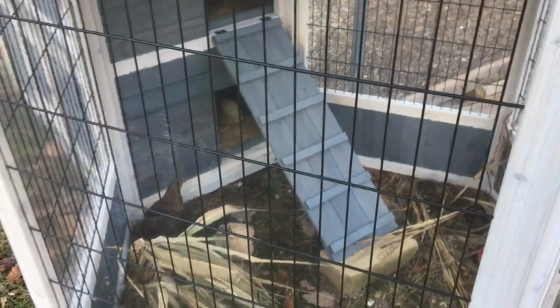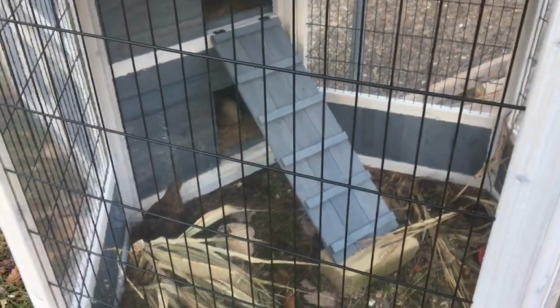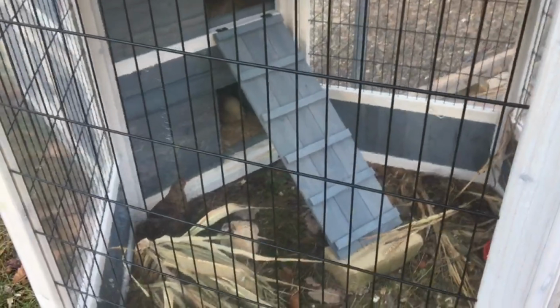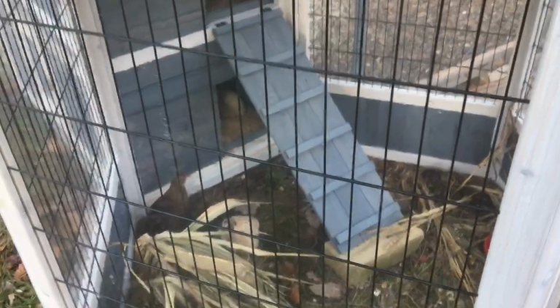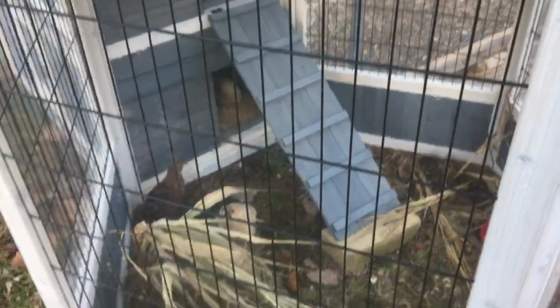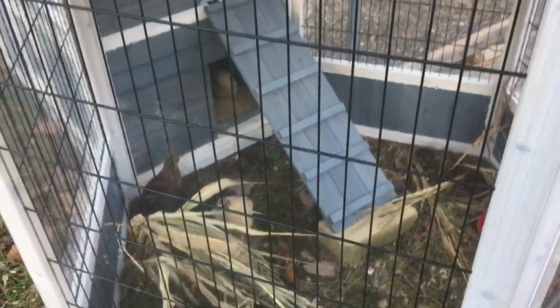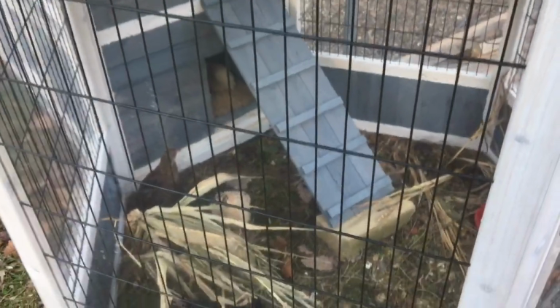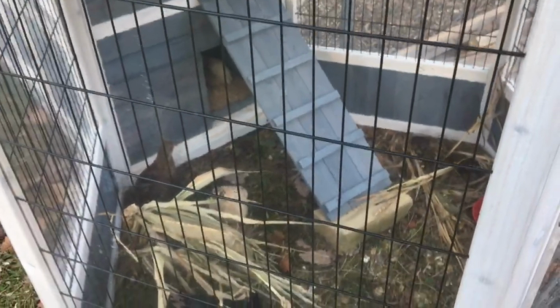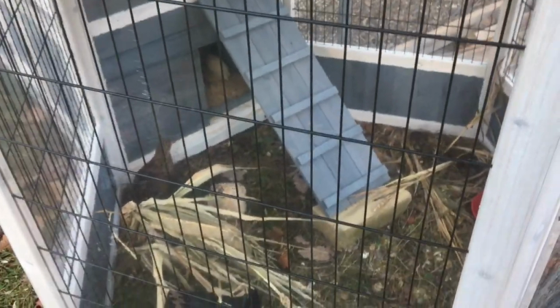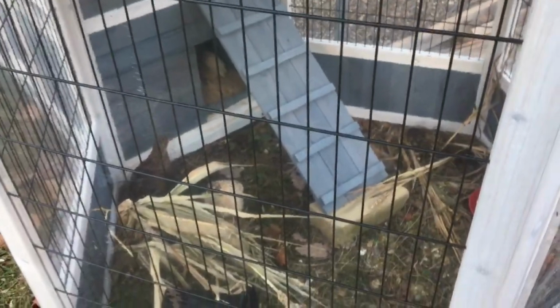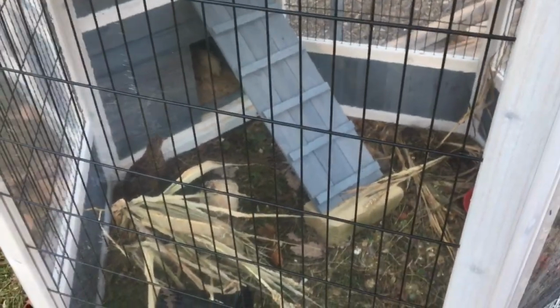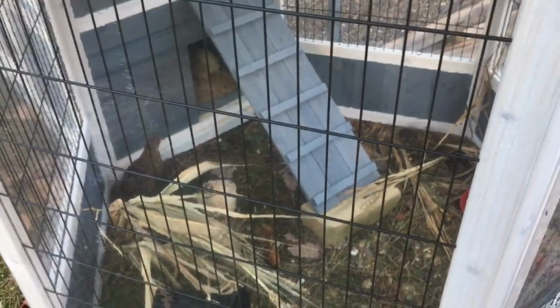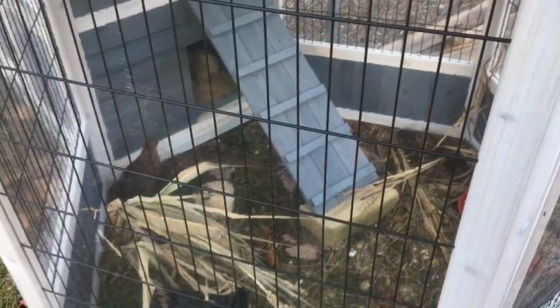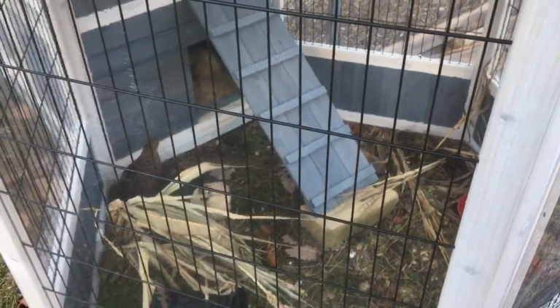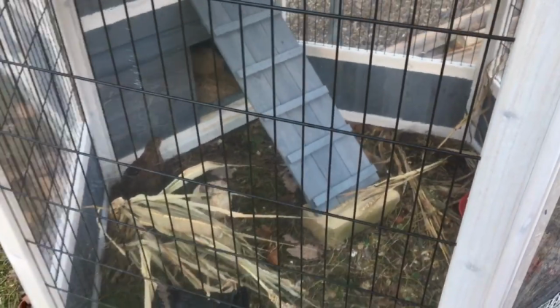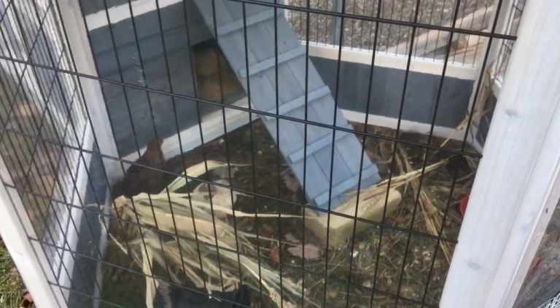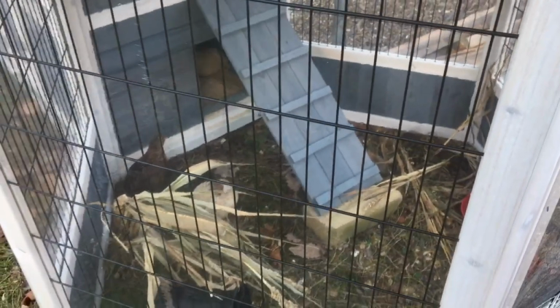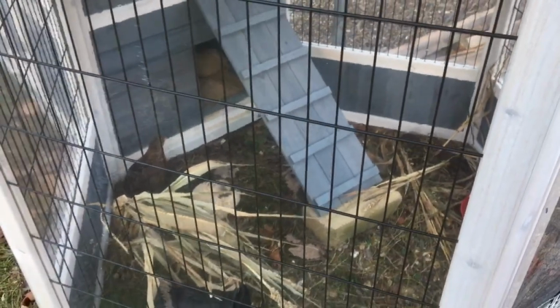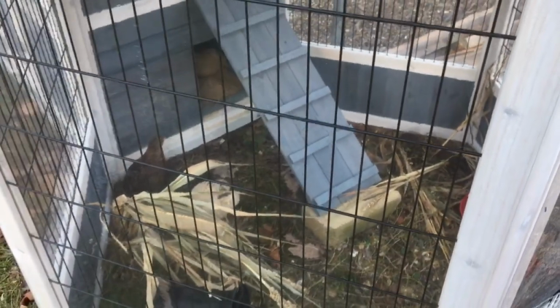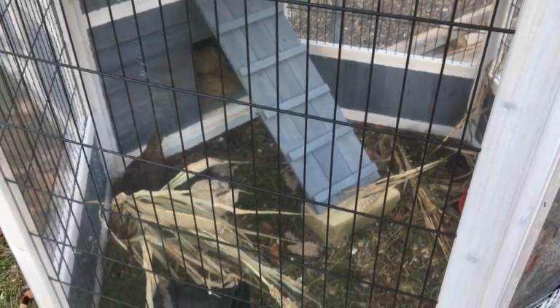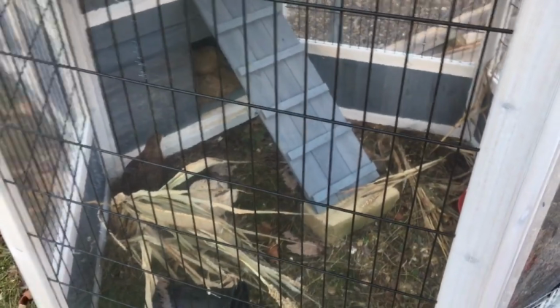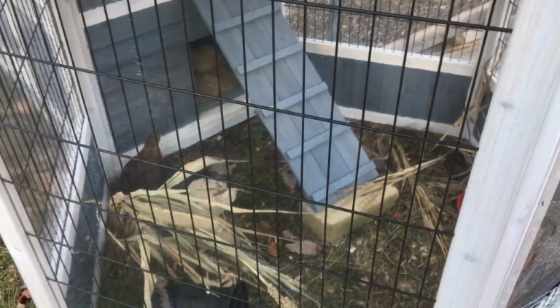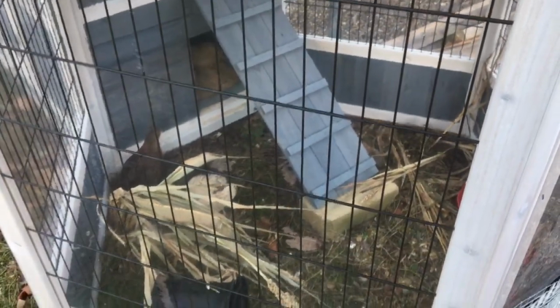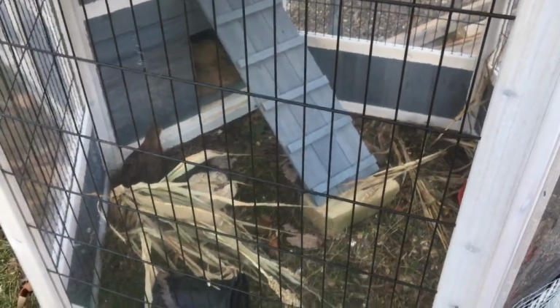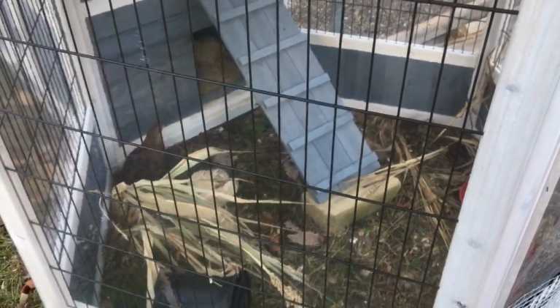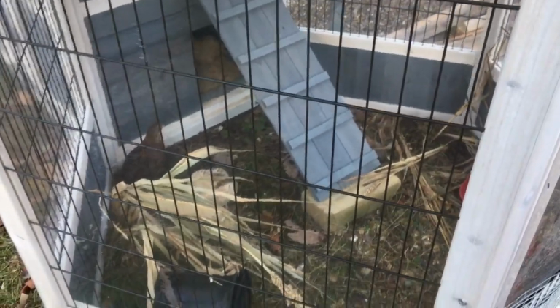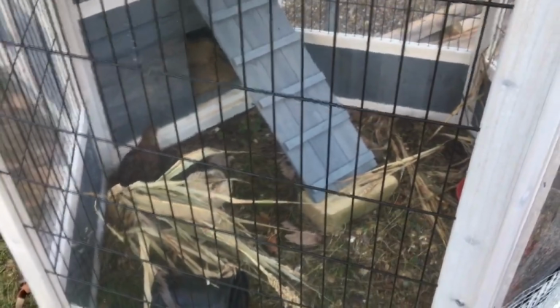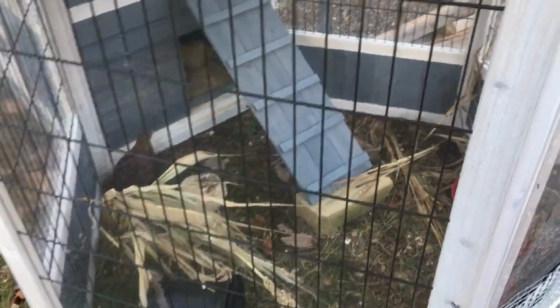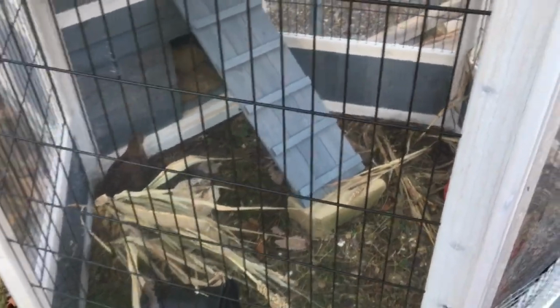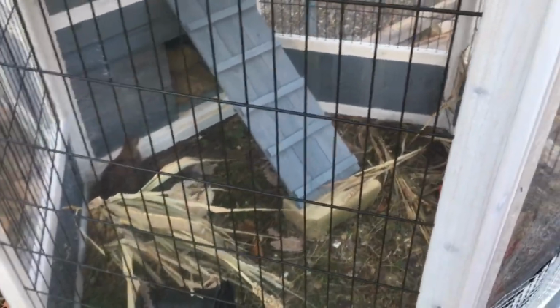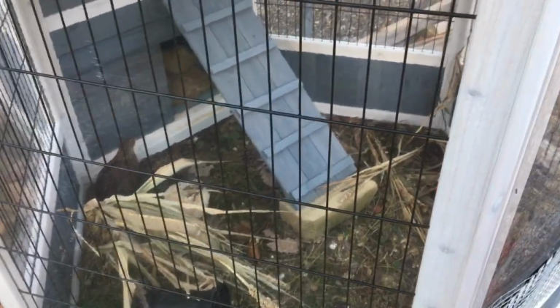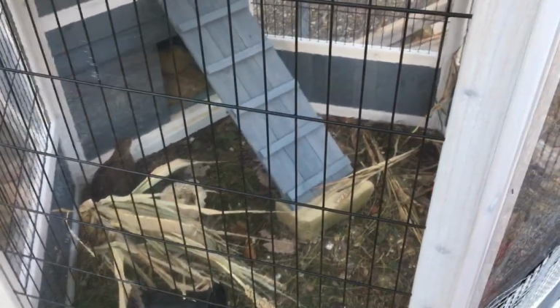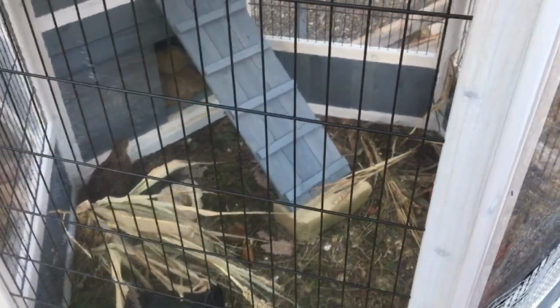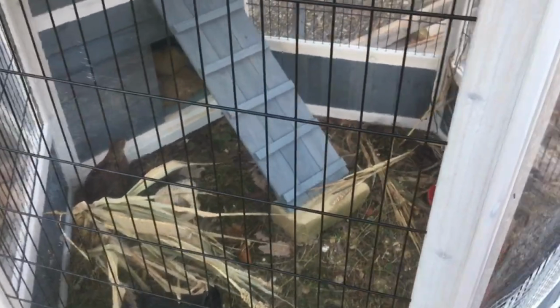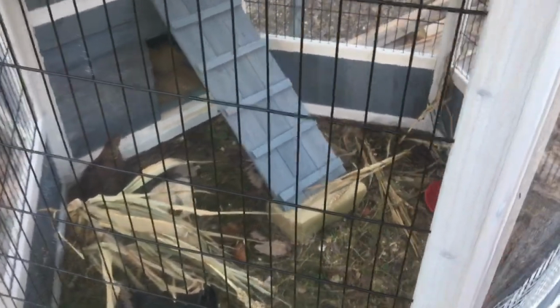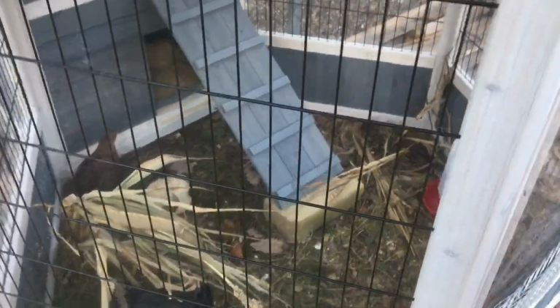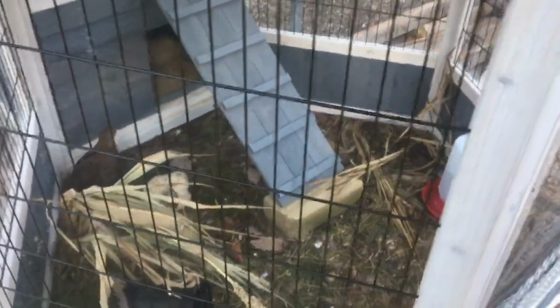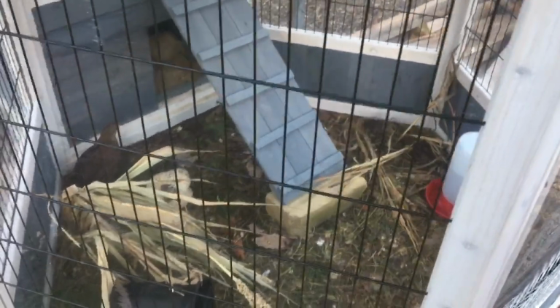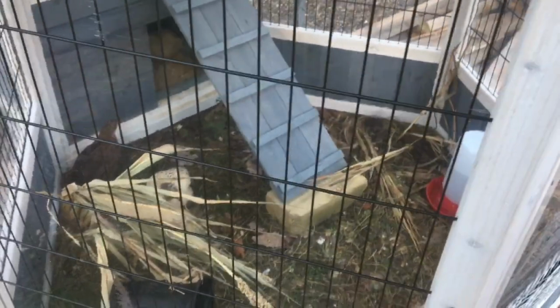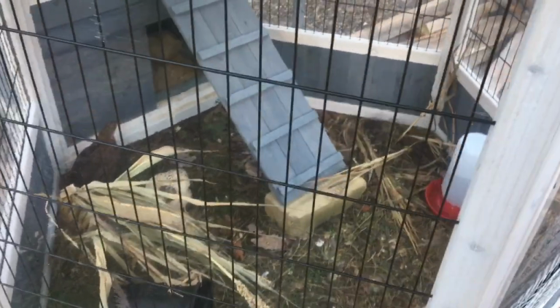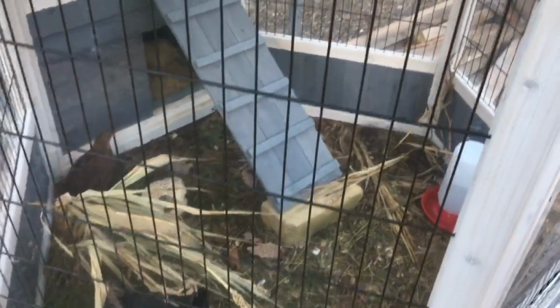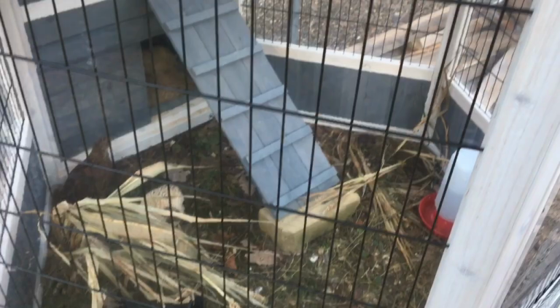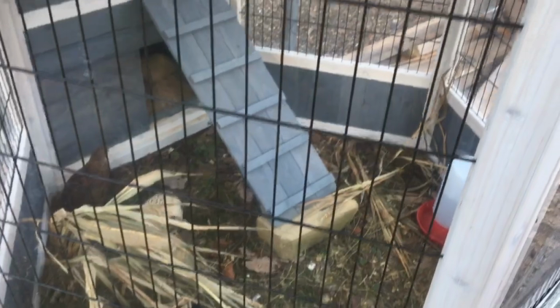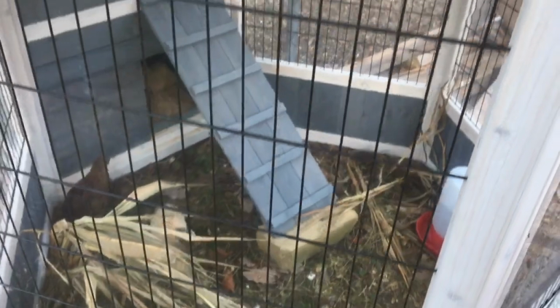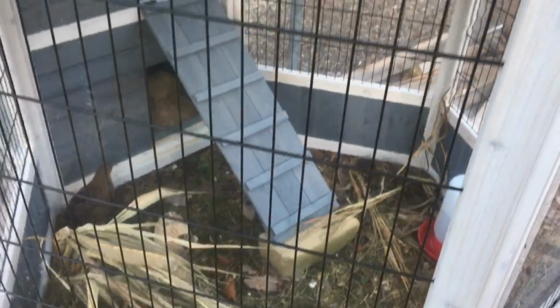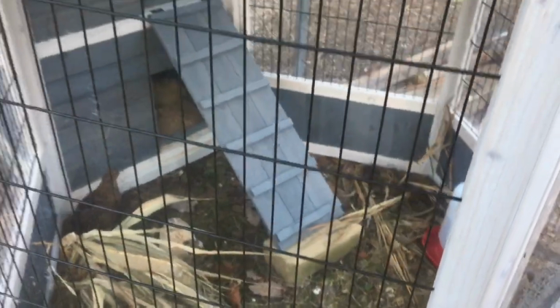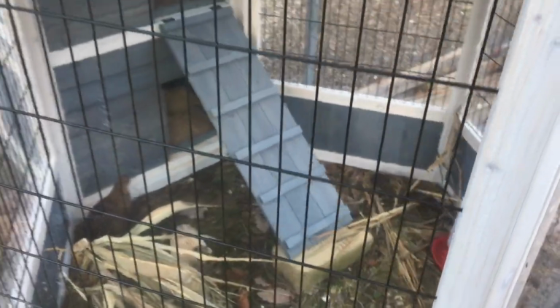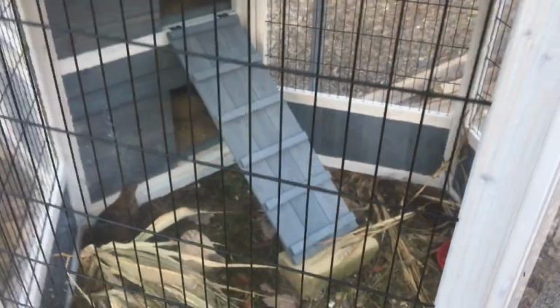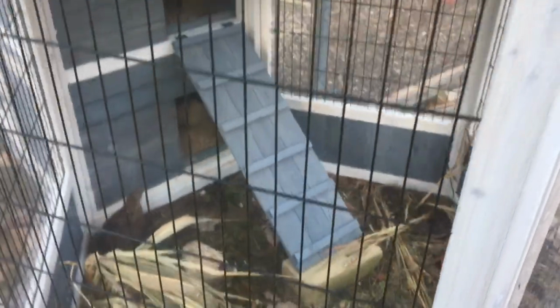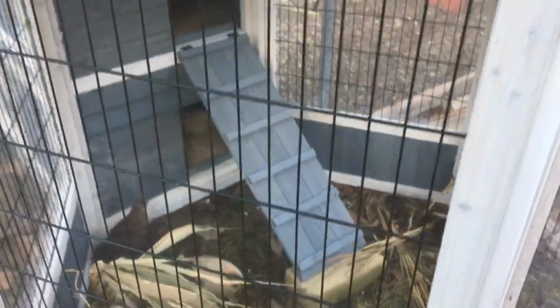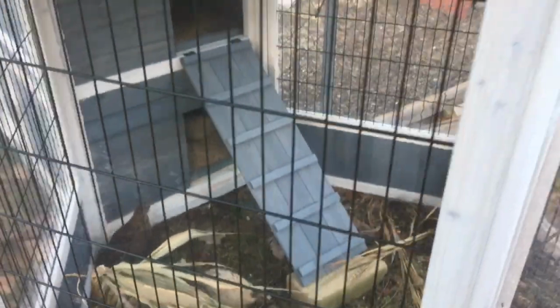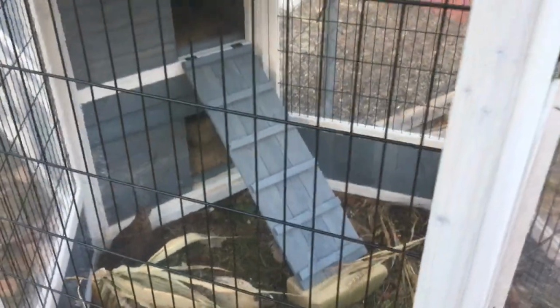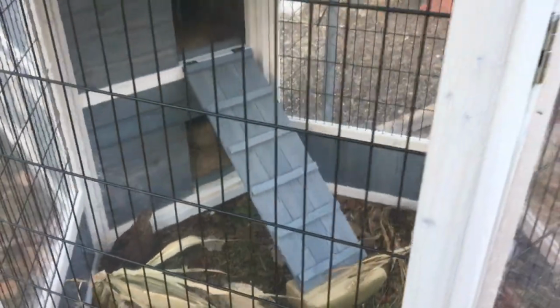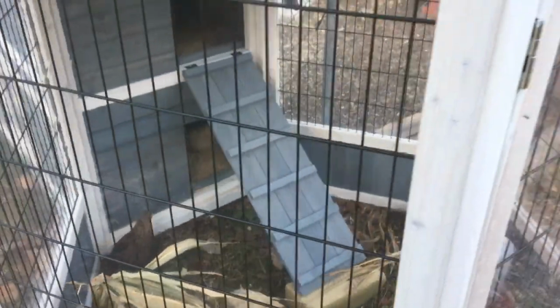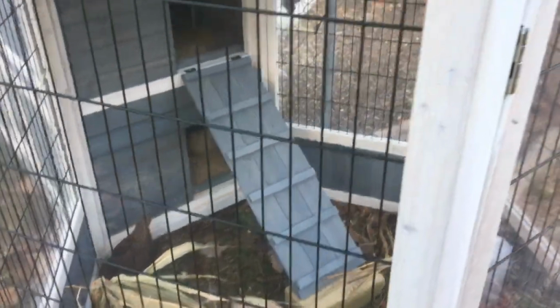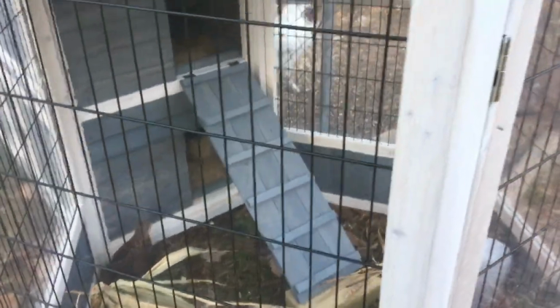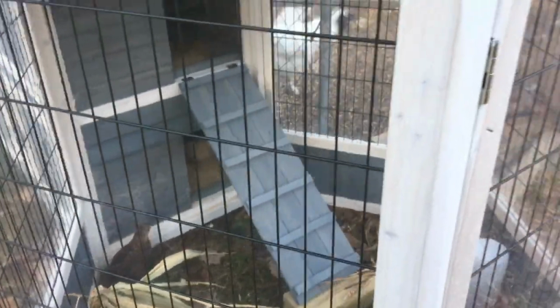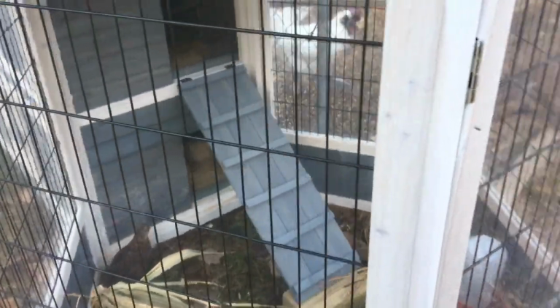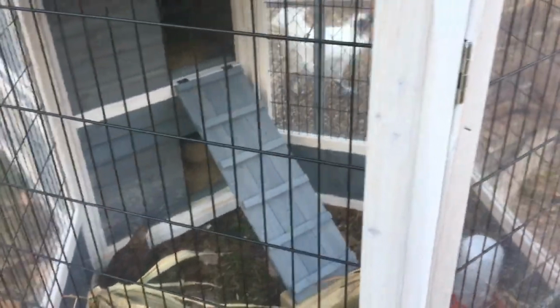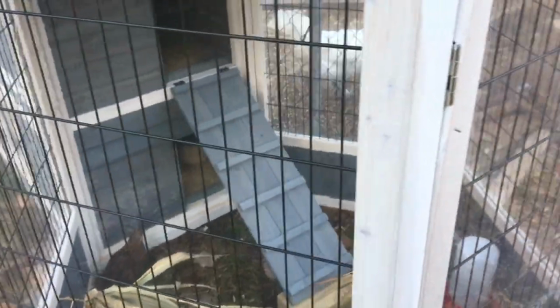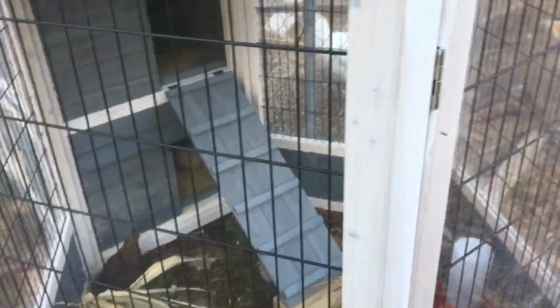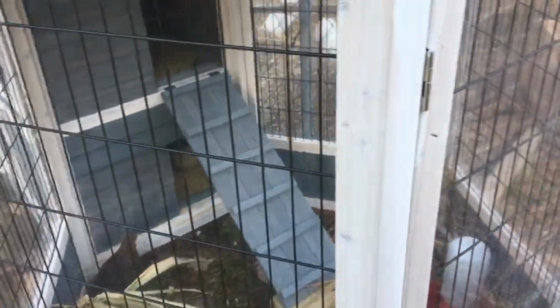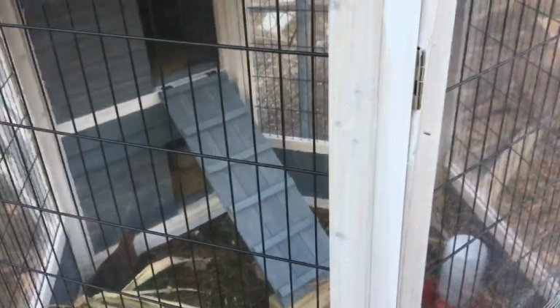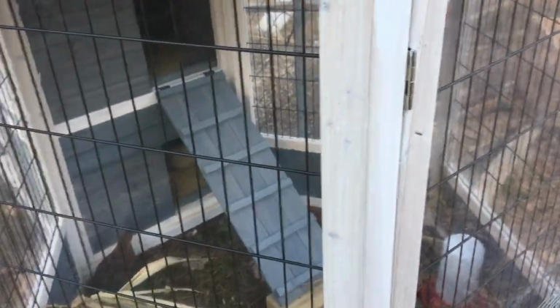It looks like I hardly have any out here — just three of these guys, and everyone else is hiding away inside. They don't like the wind at all.